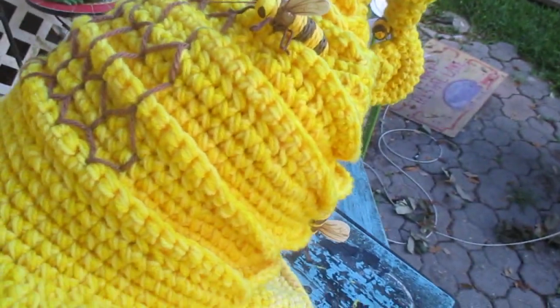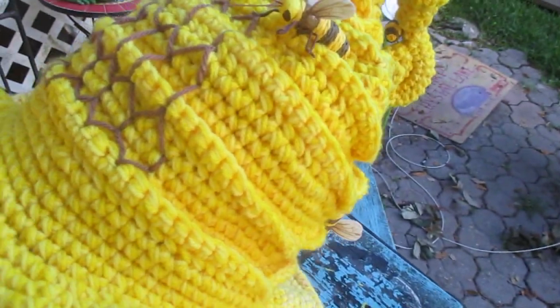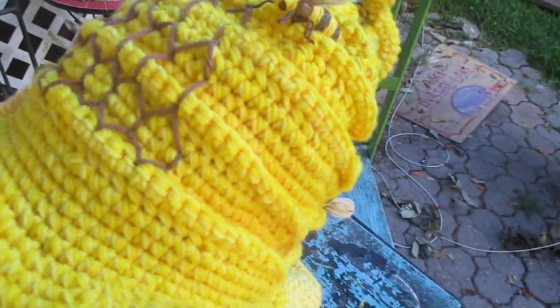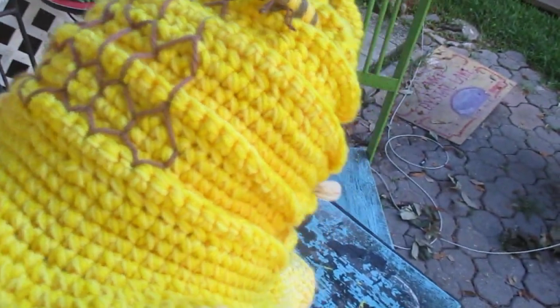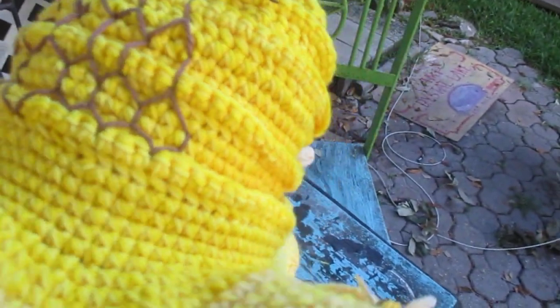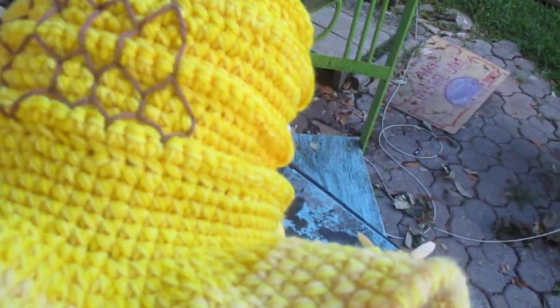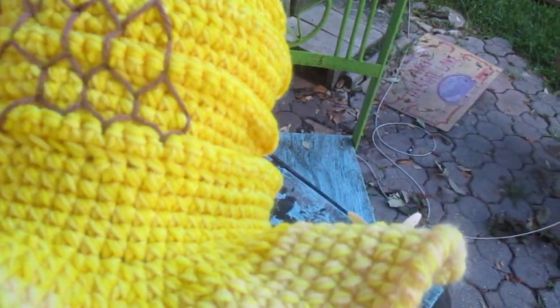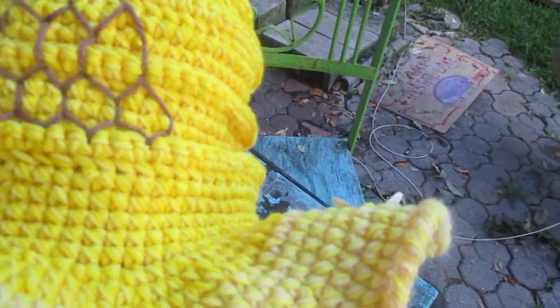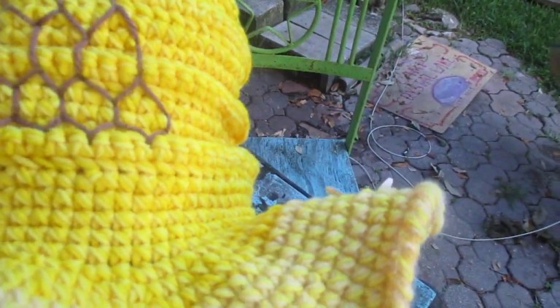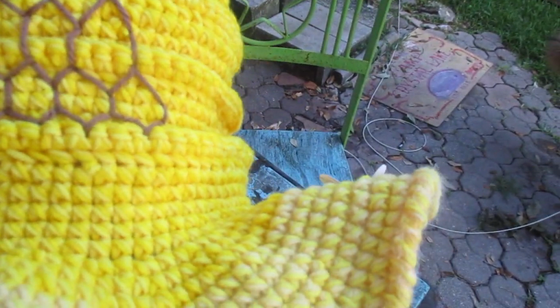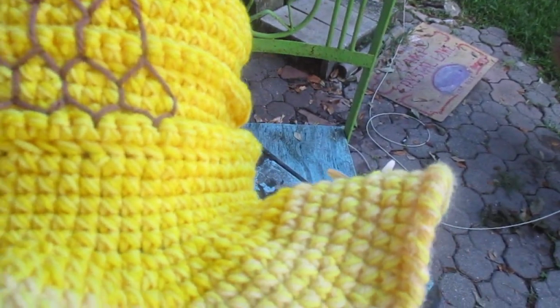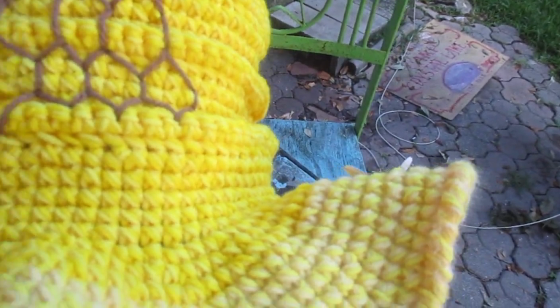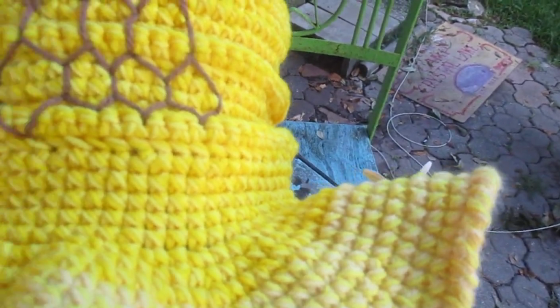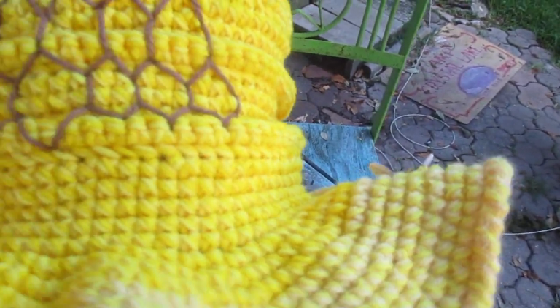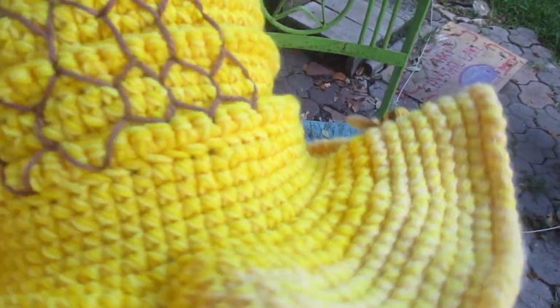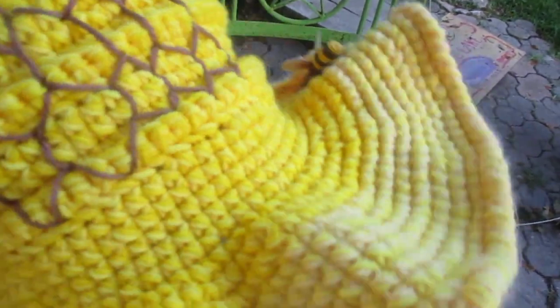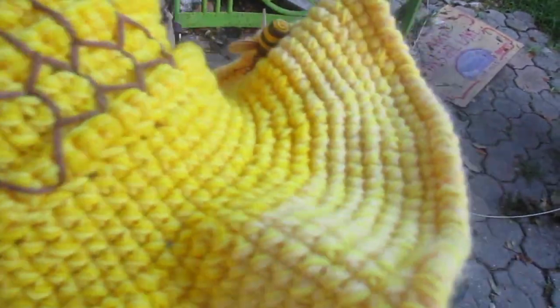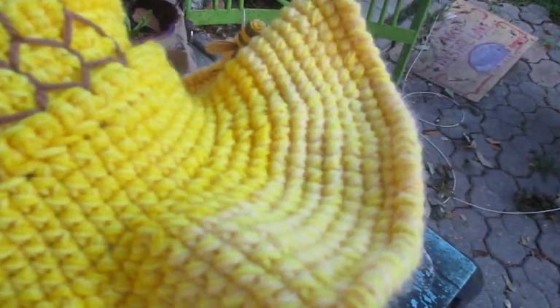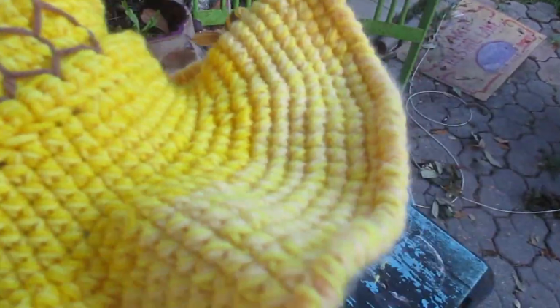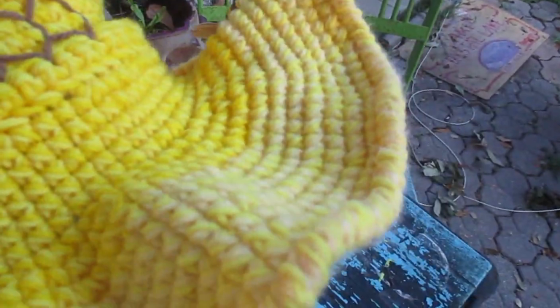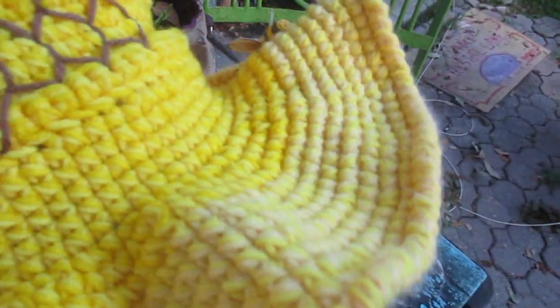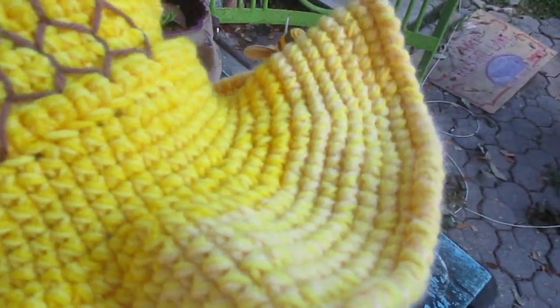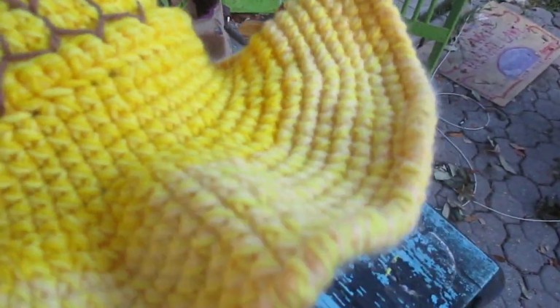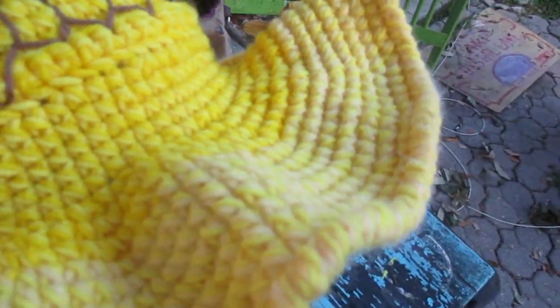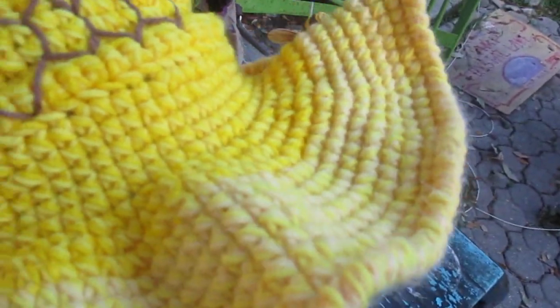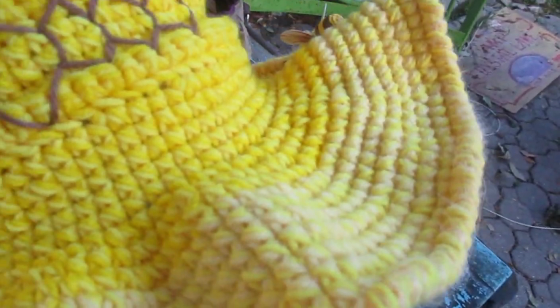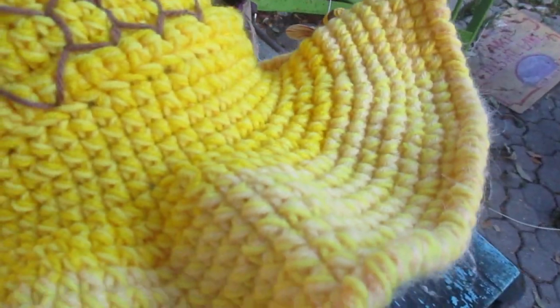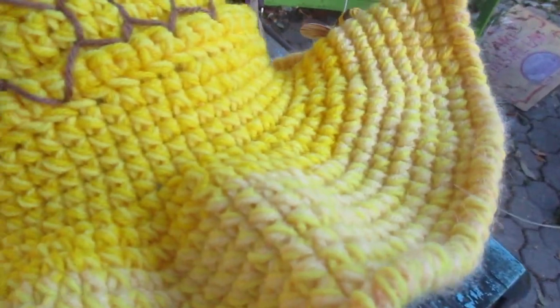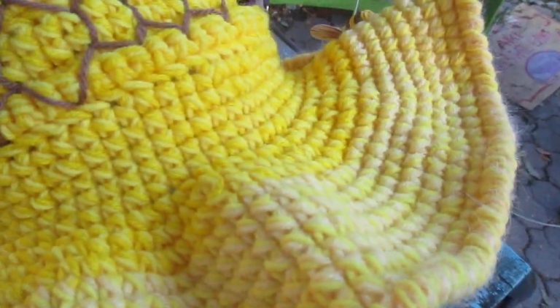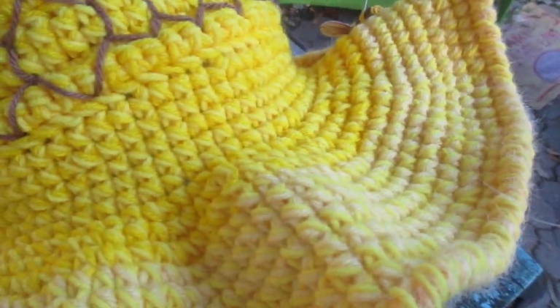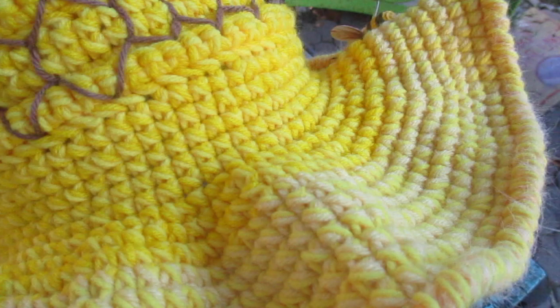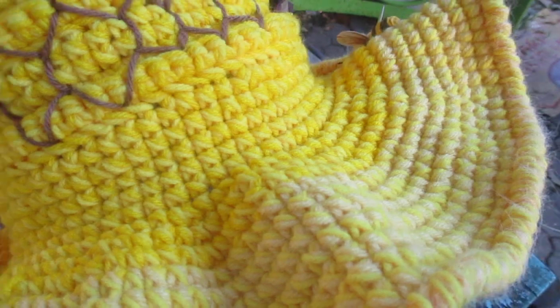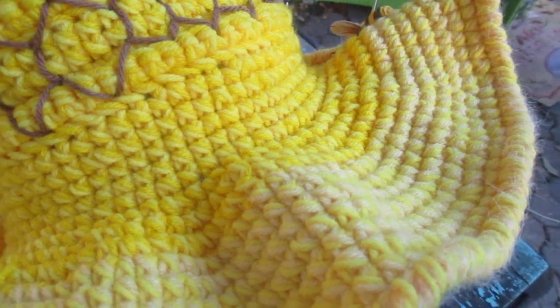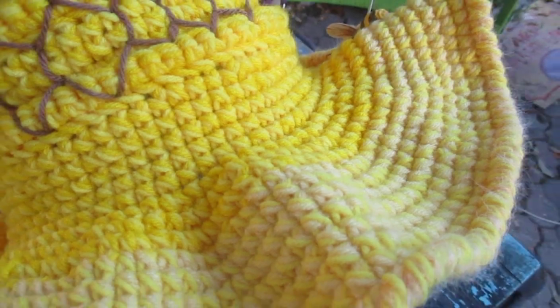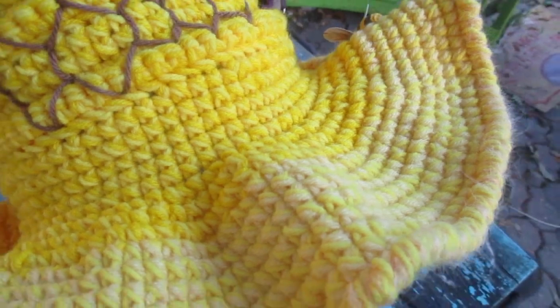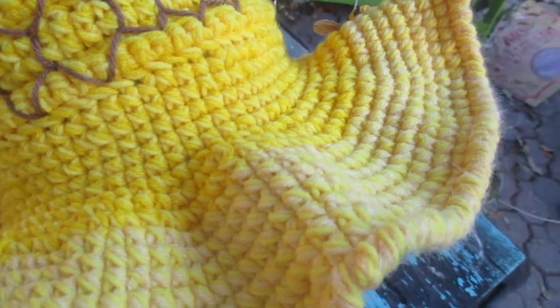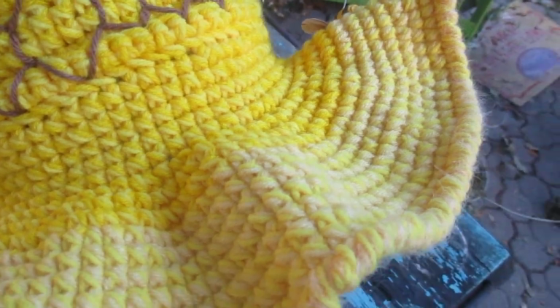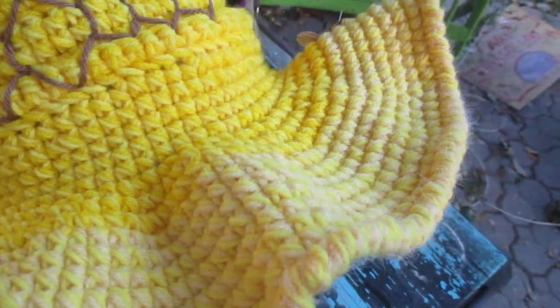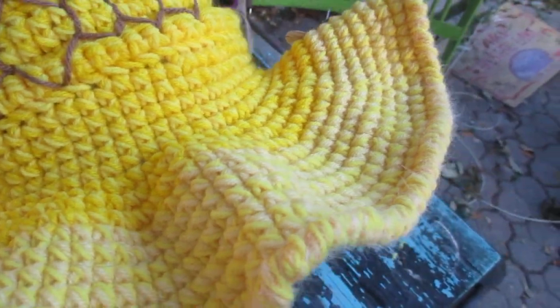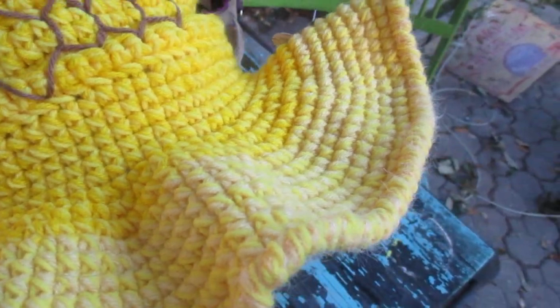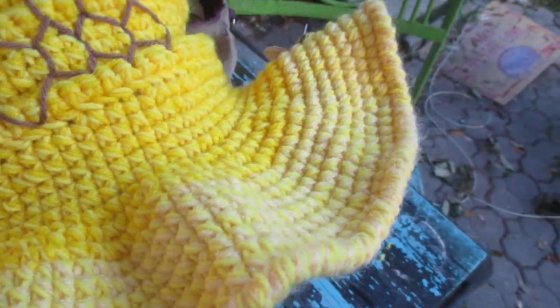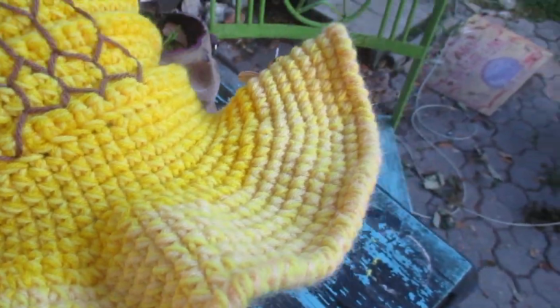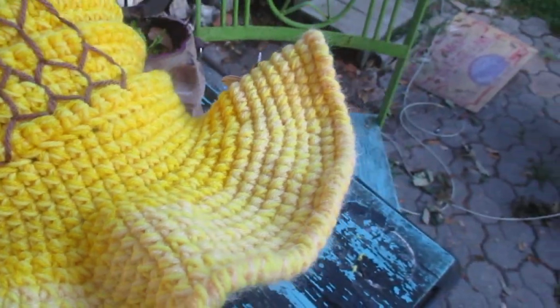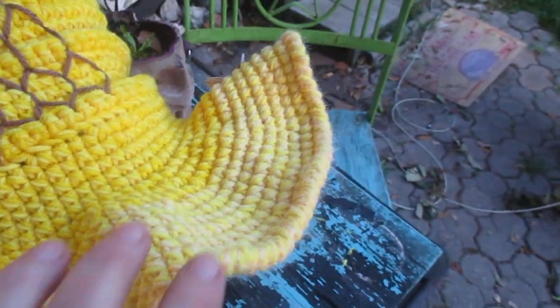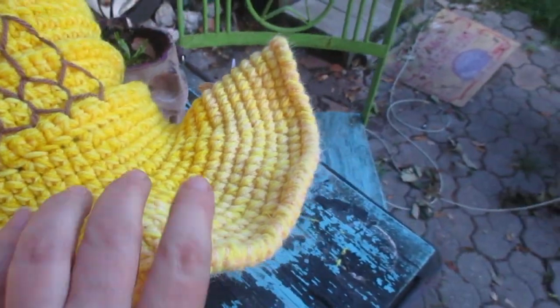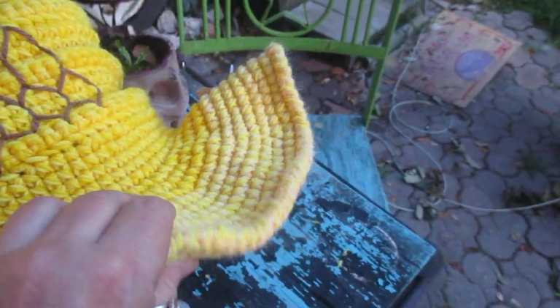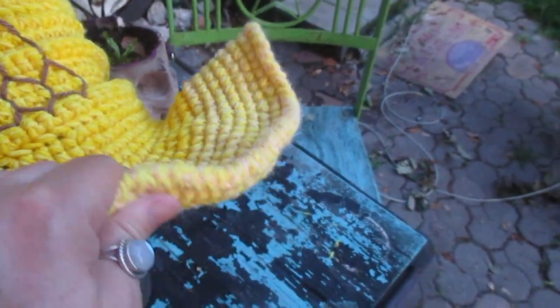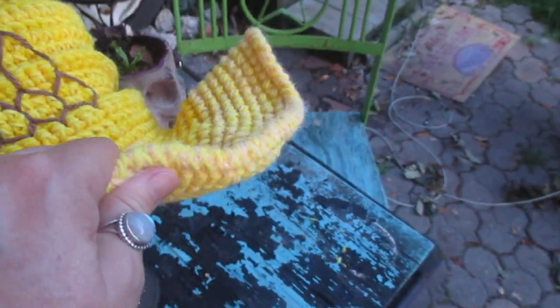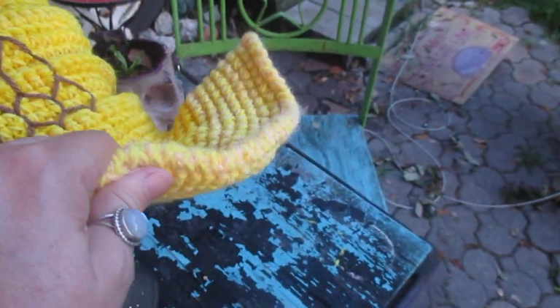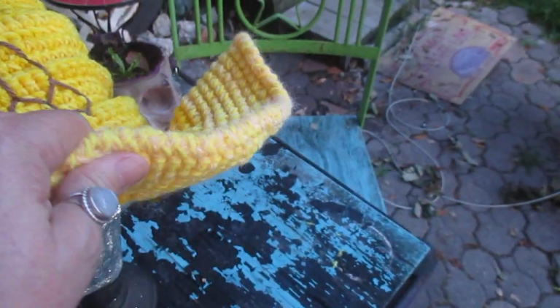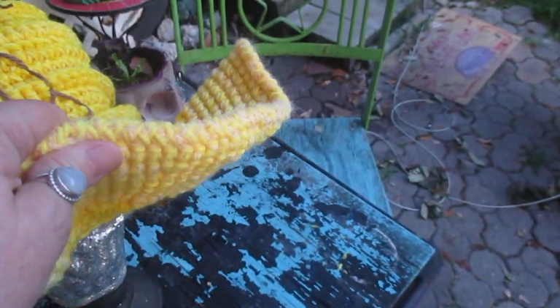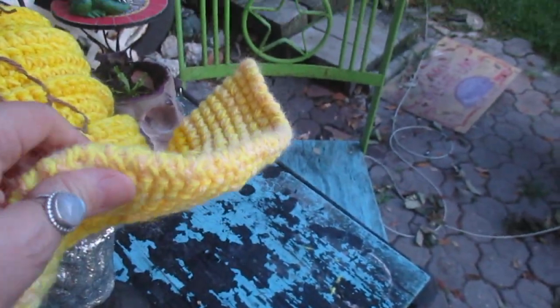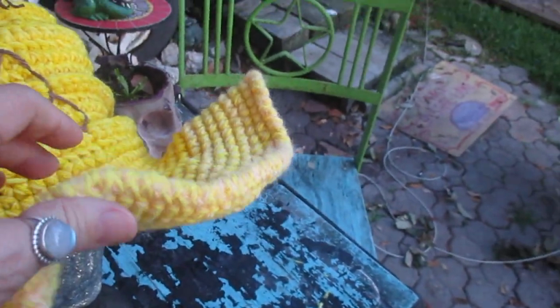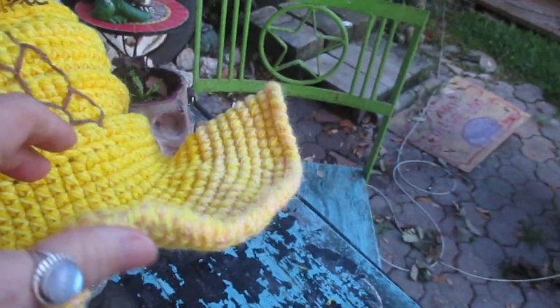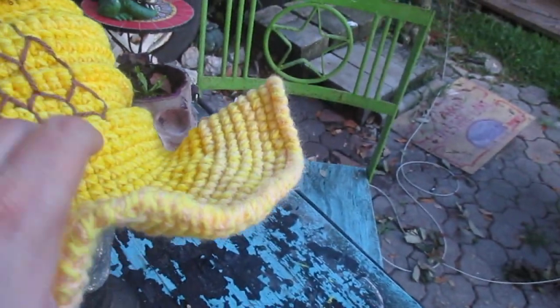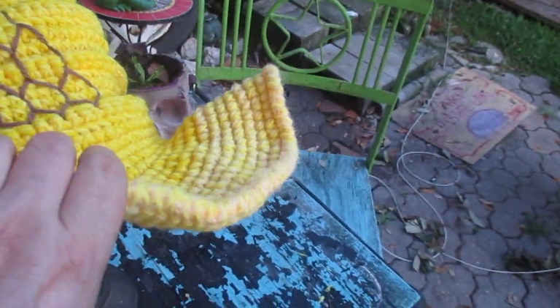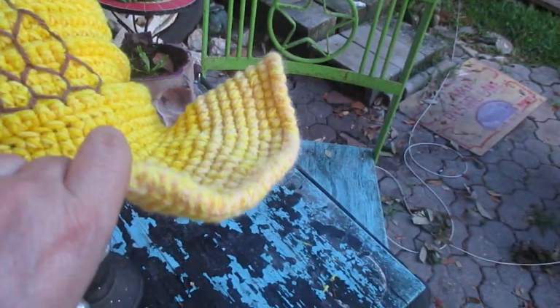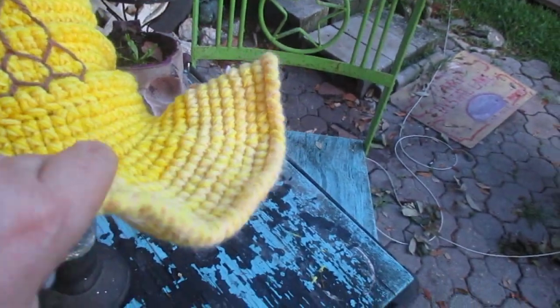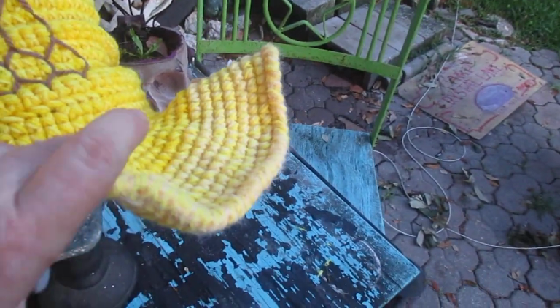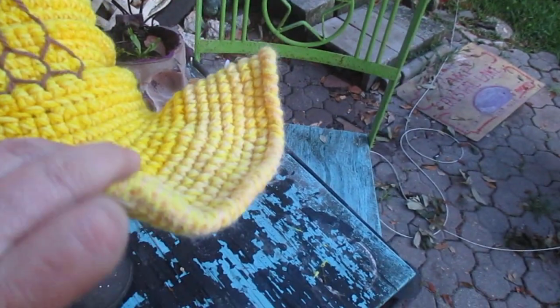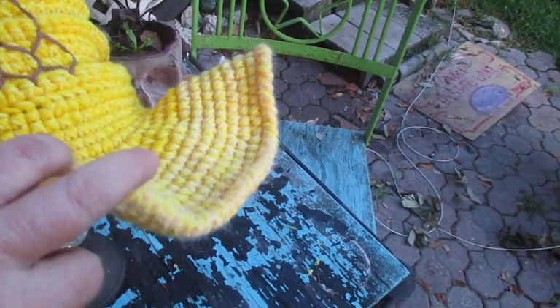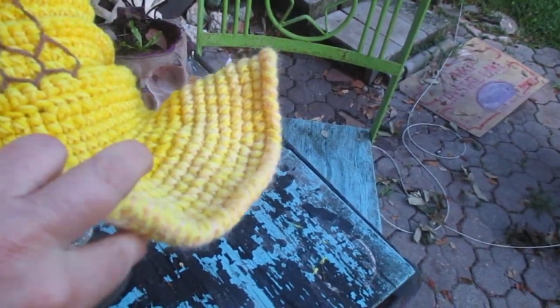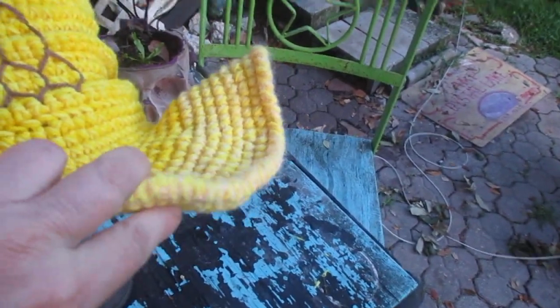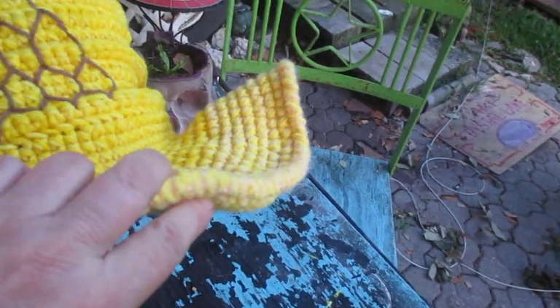If you flattened it, it would be less ruffly, because it is quite thick and stays out. It's not floppy, but it is thick.